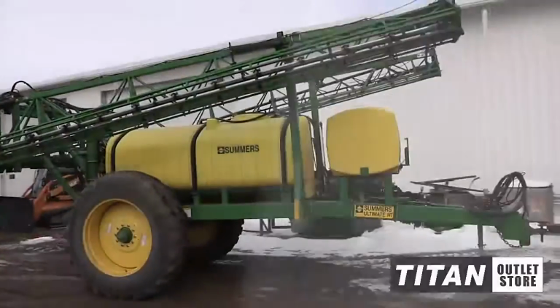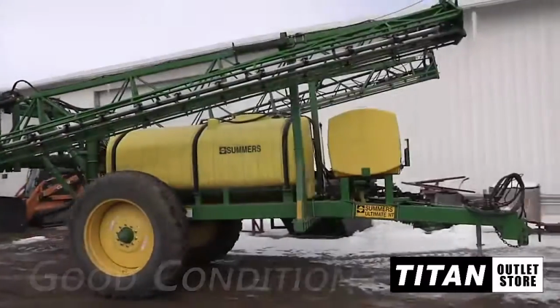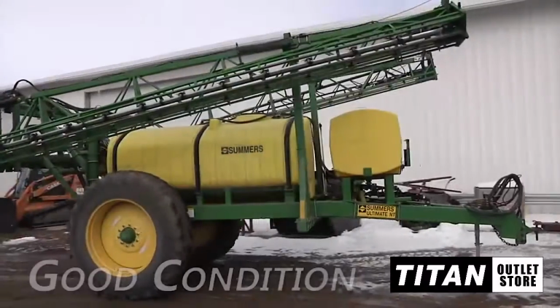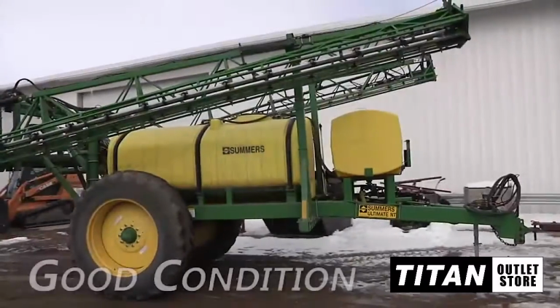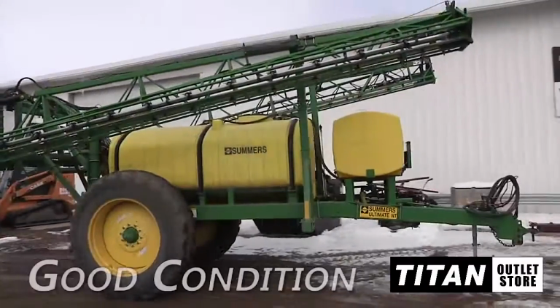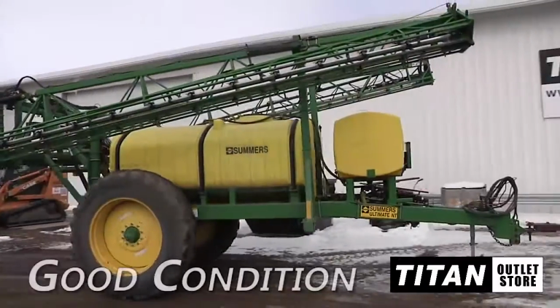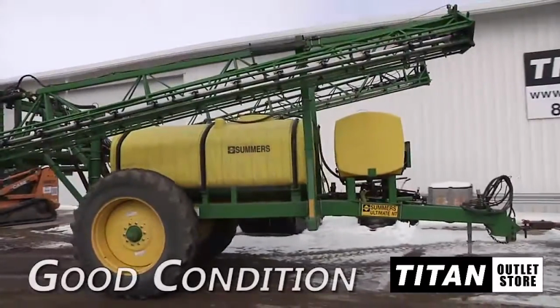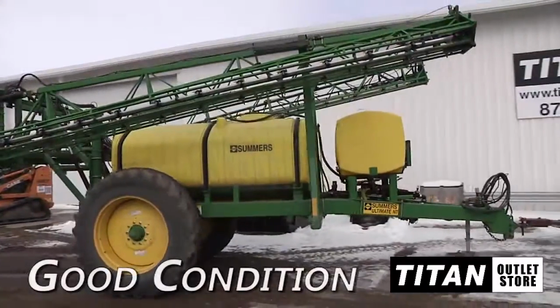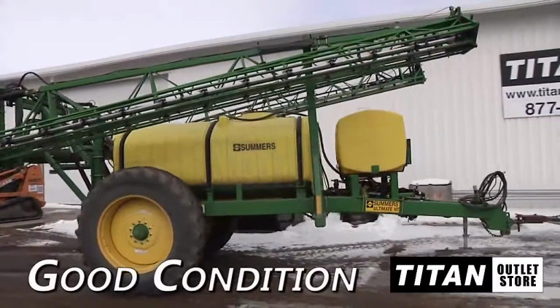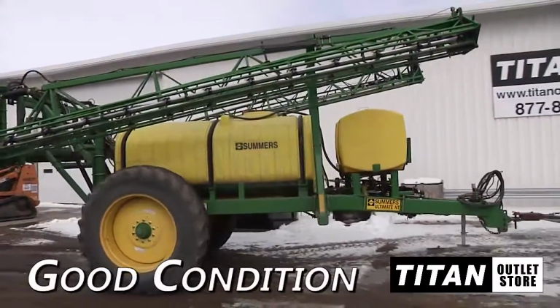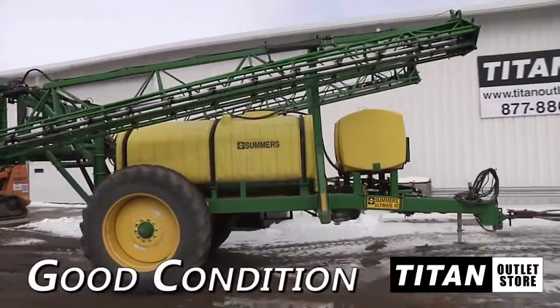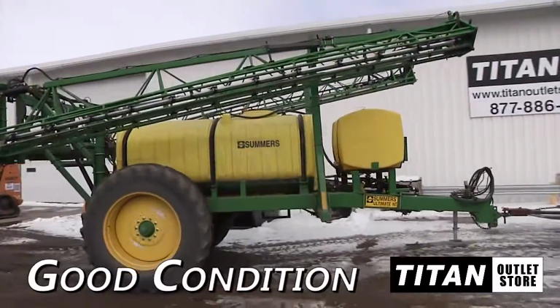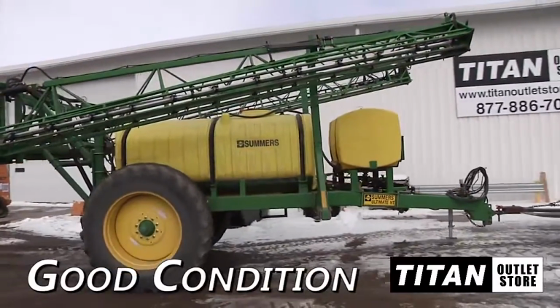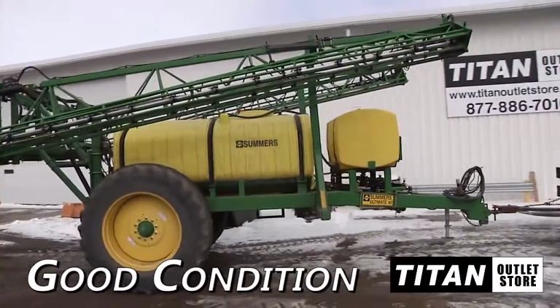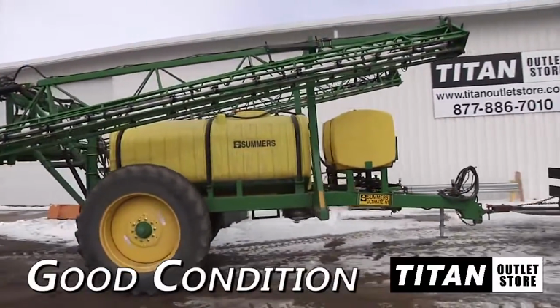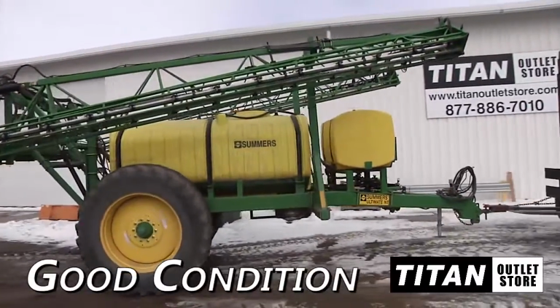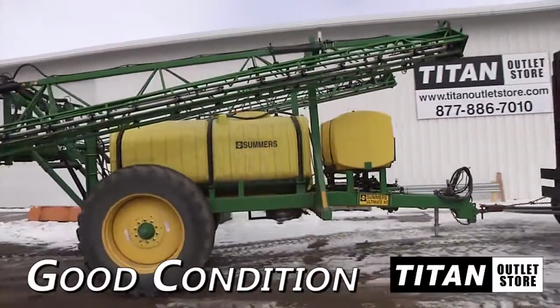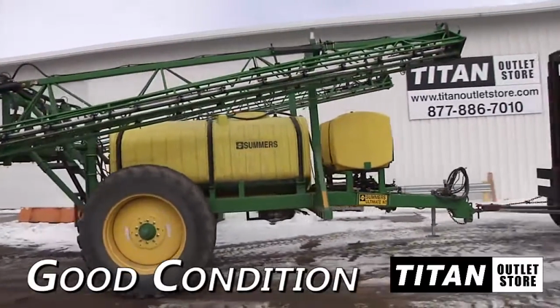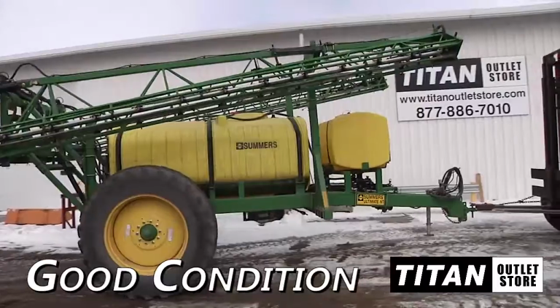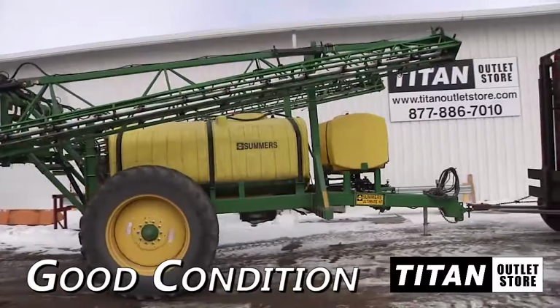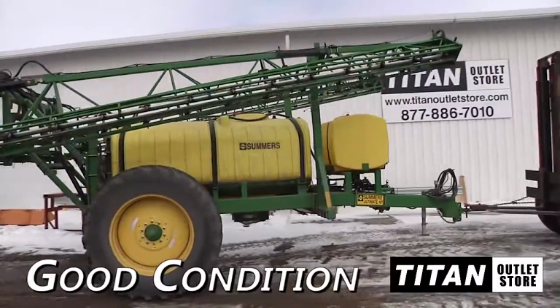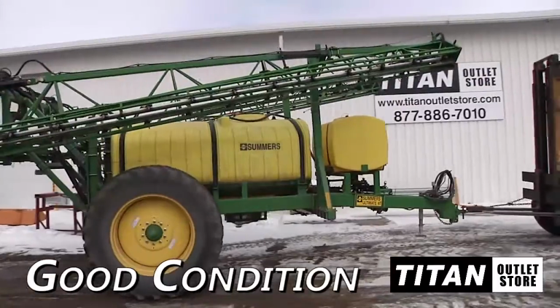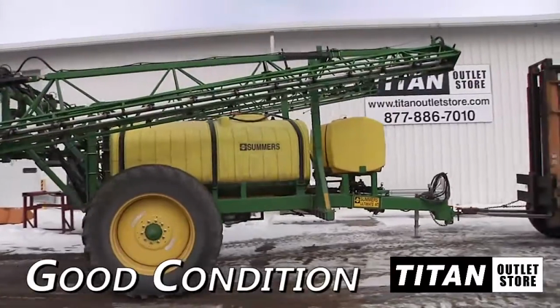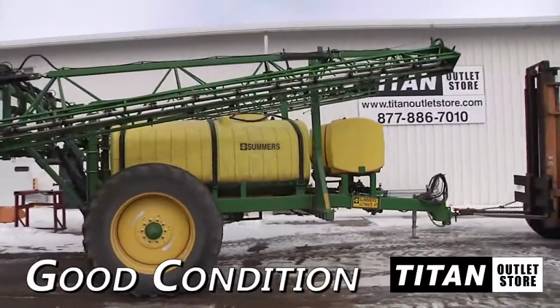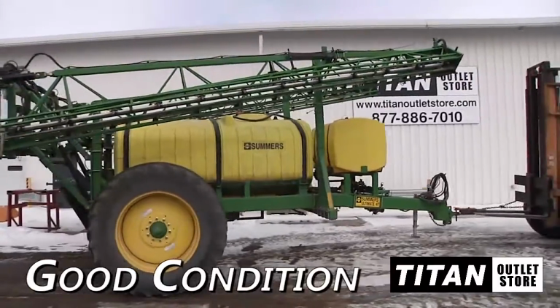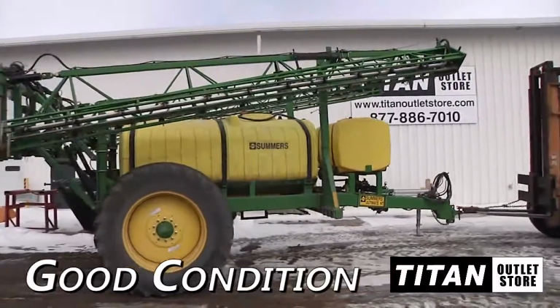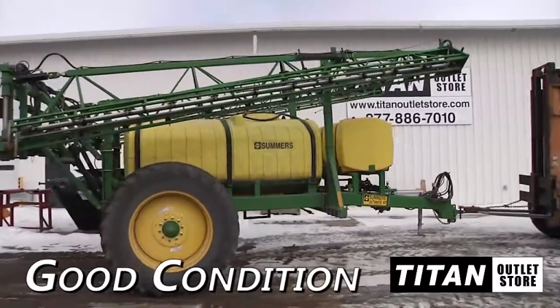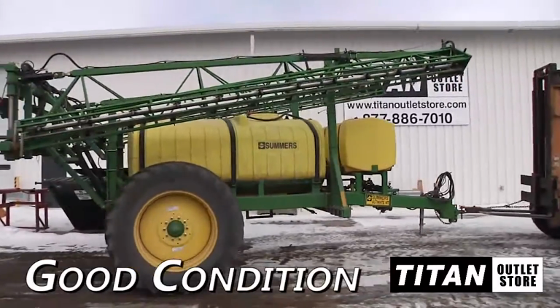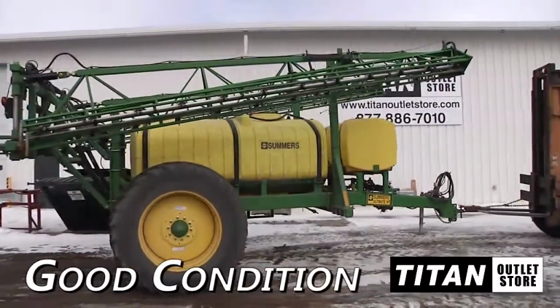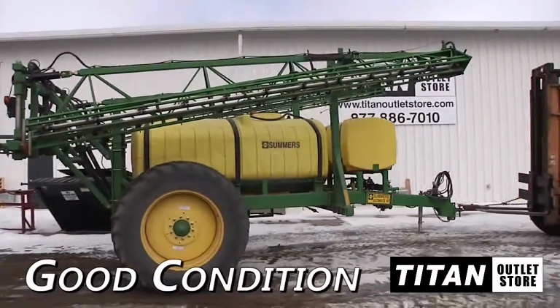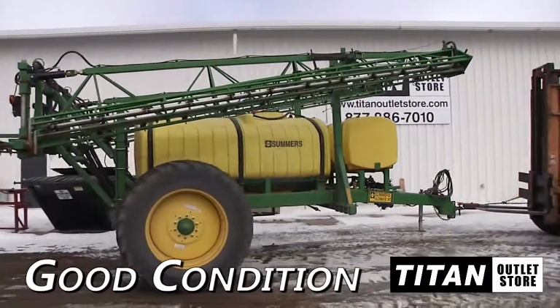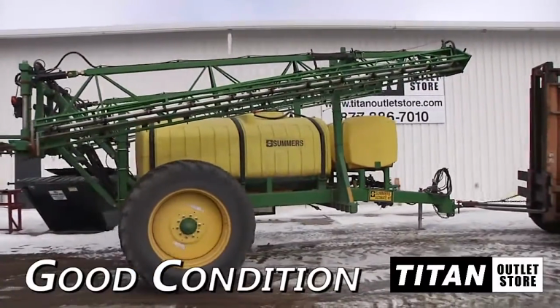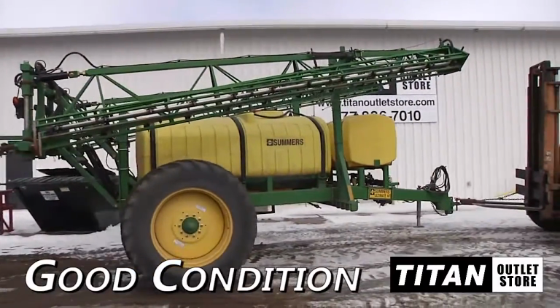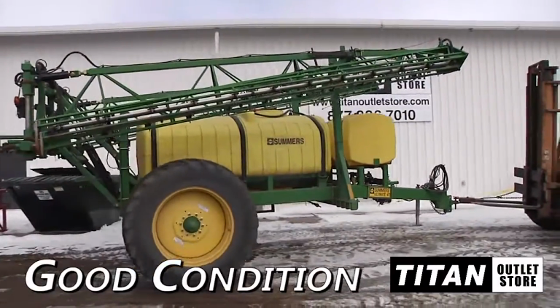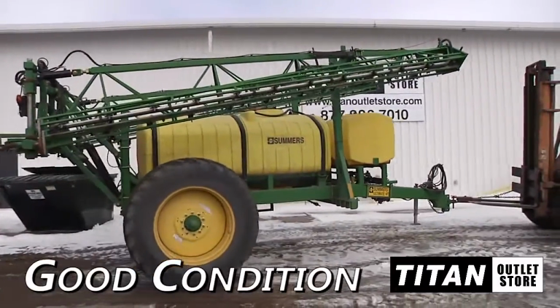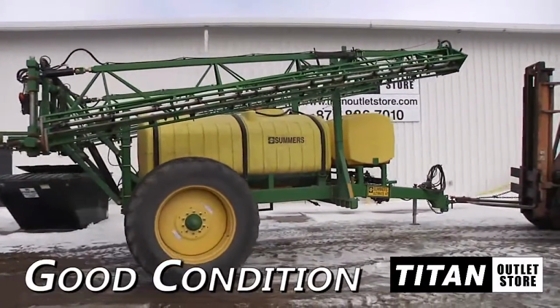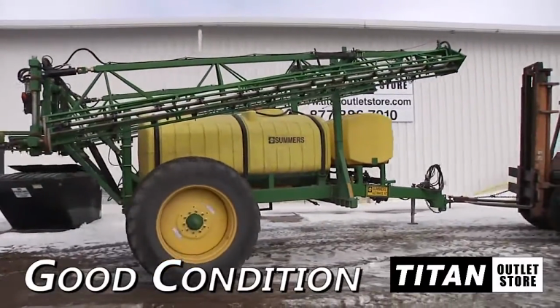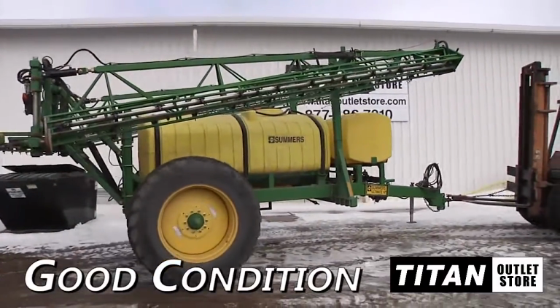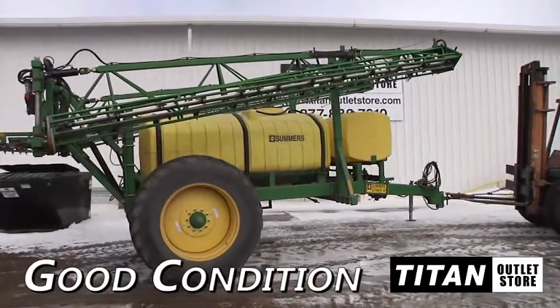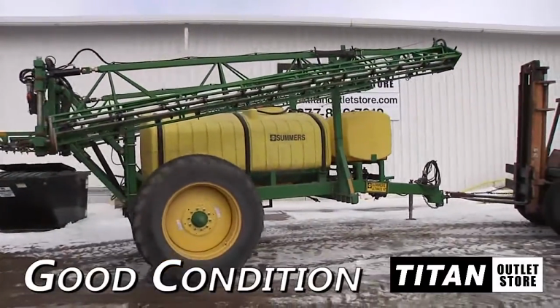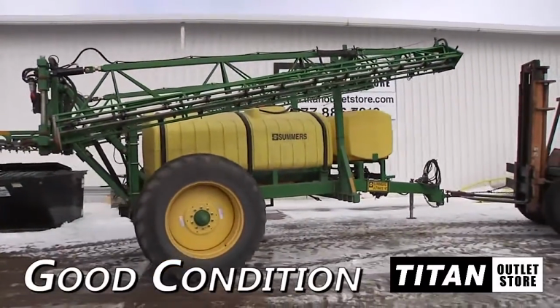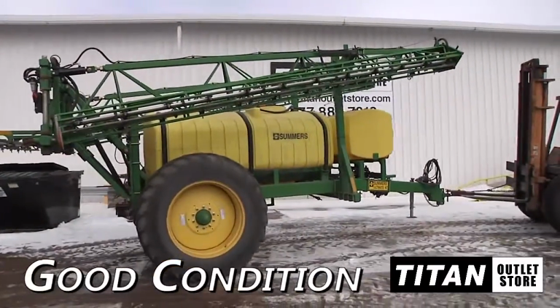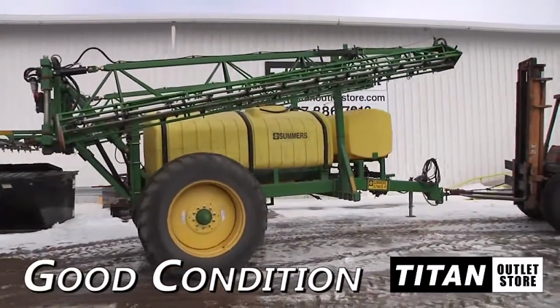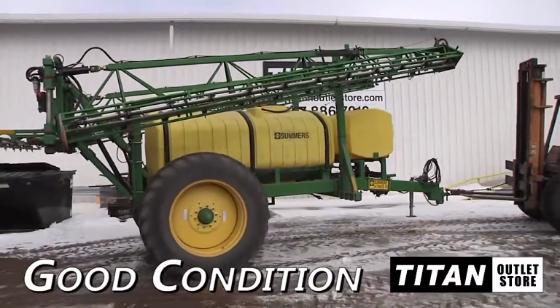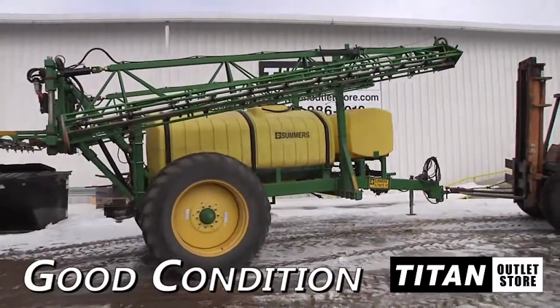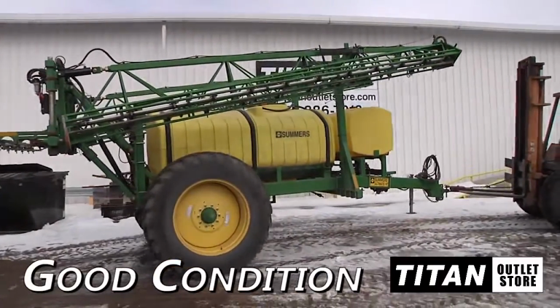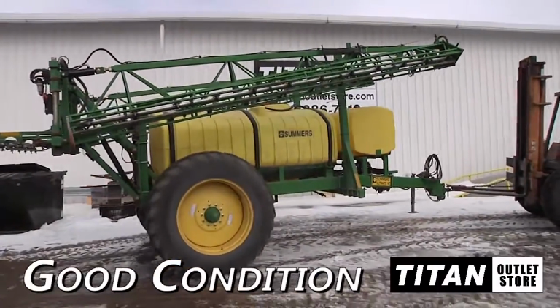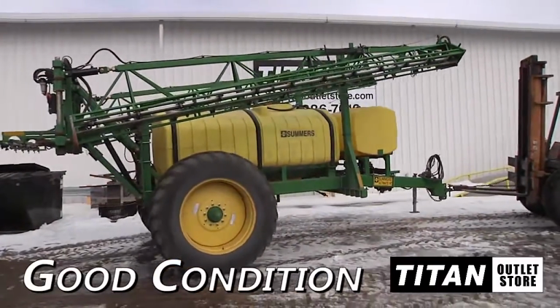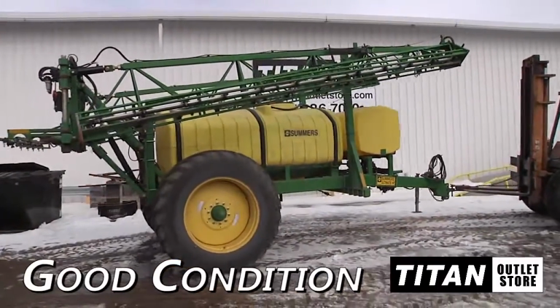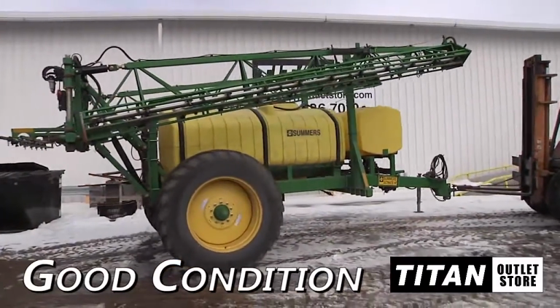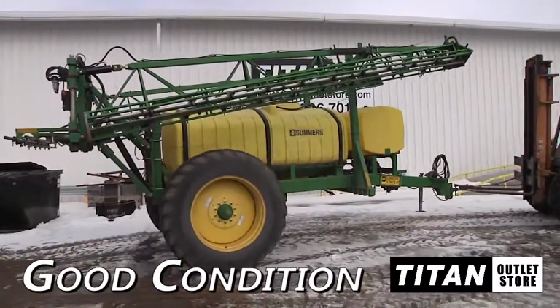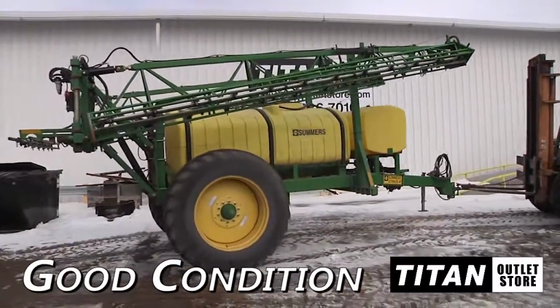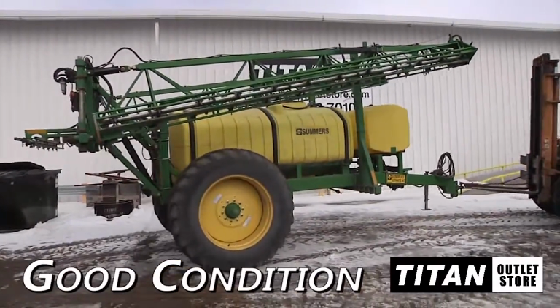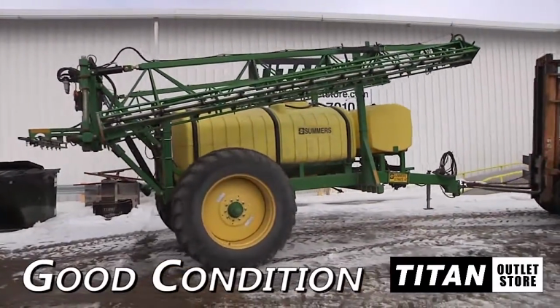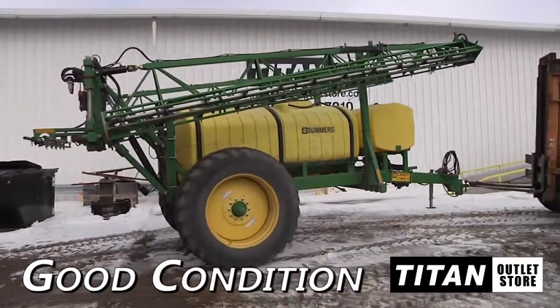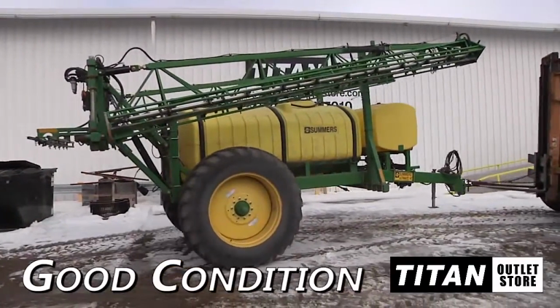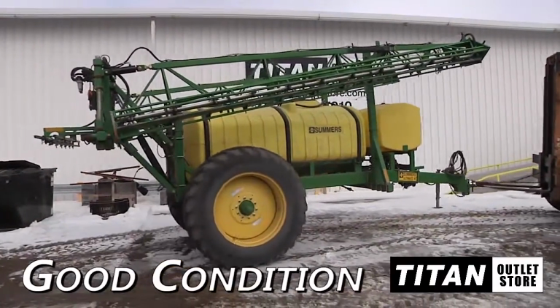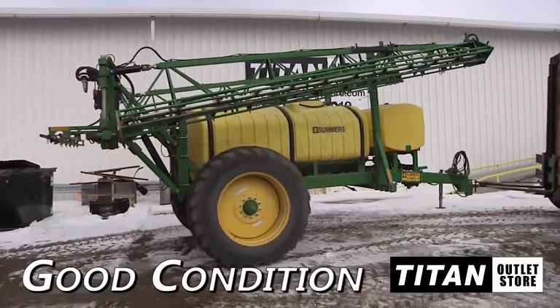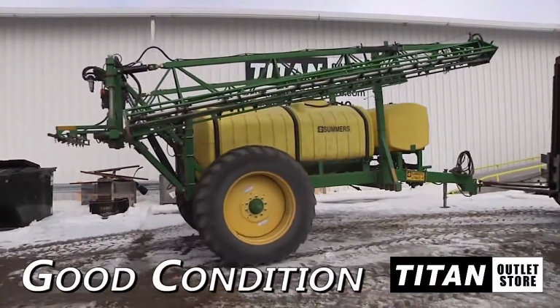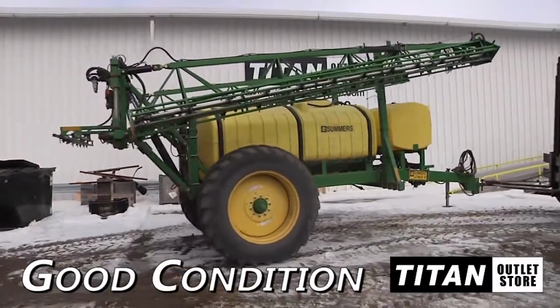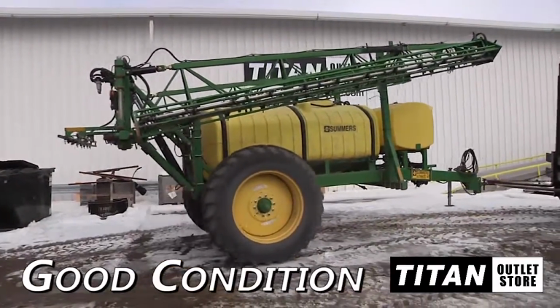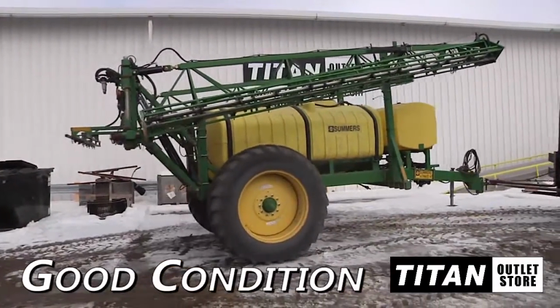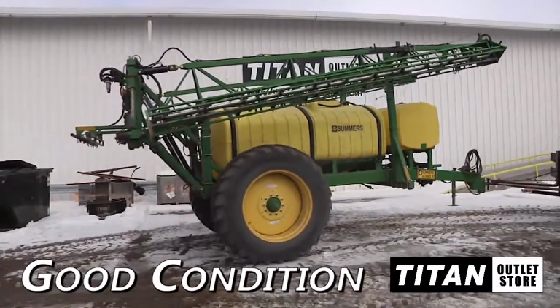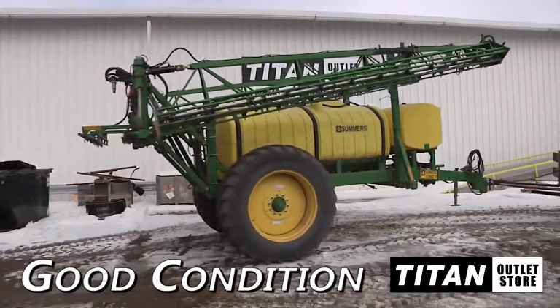Welcome to the Moorhead Titan Outlet Store. In today's video, we're taking a look at a 2007 Summers Ultimate NT in good condition.